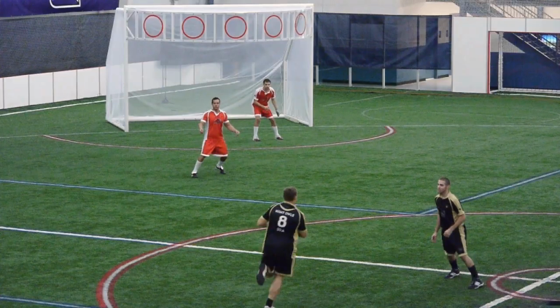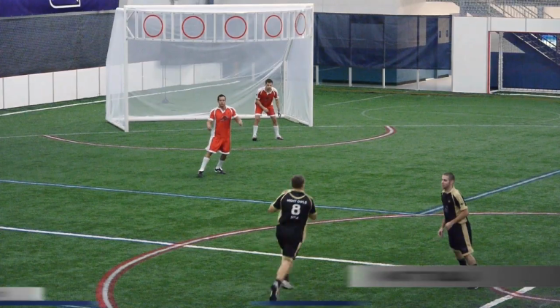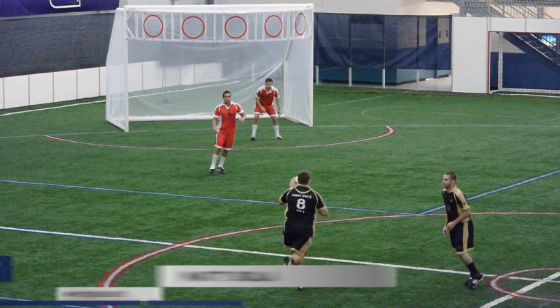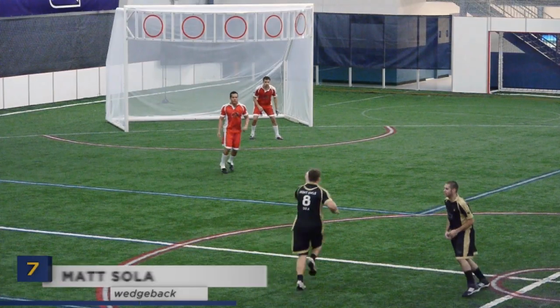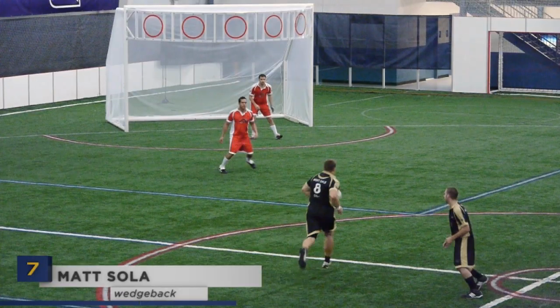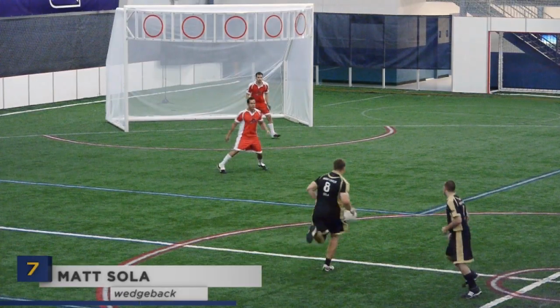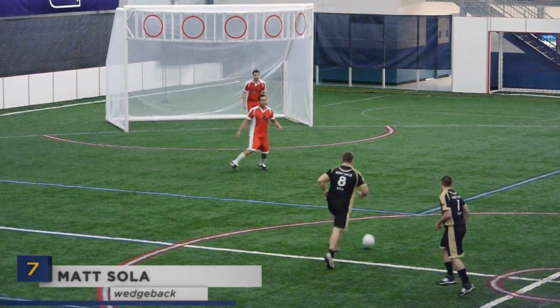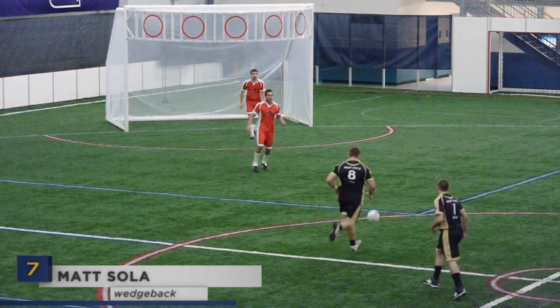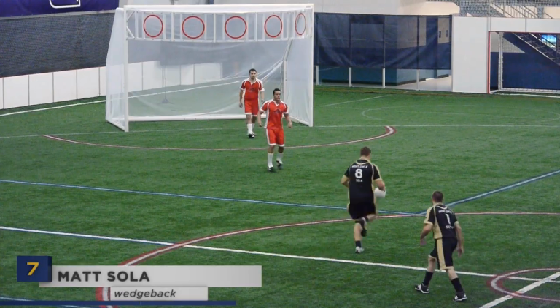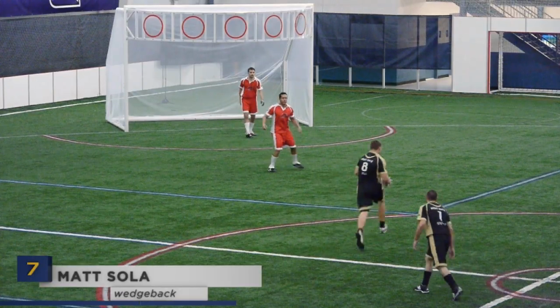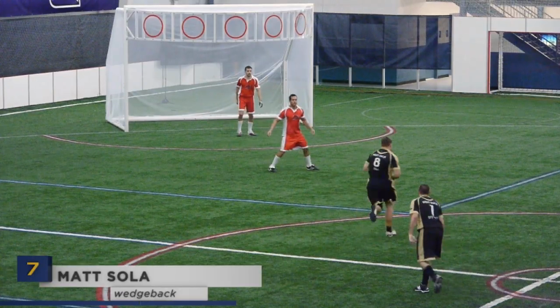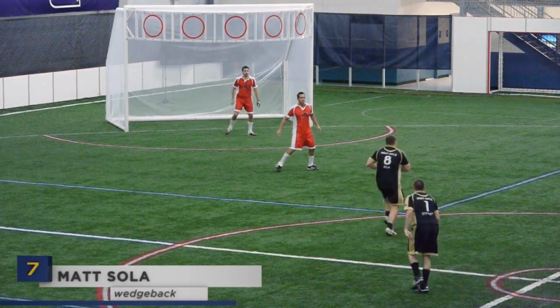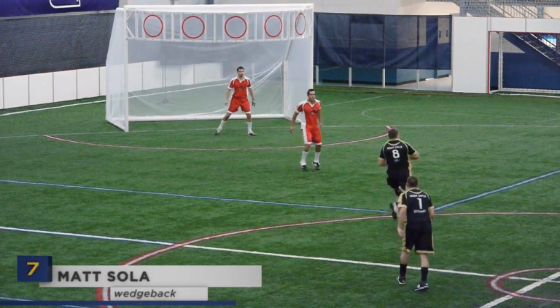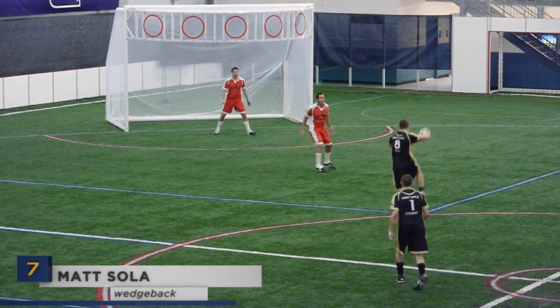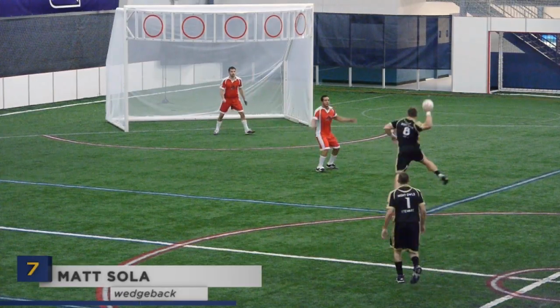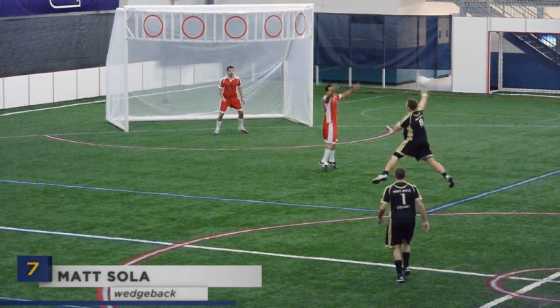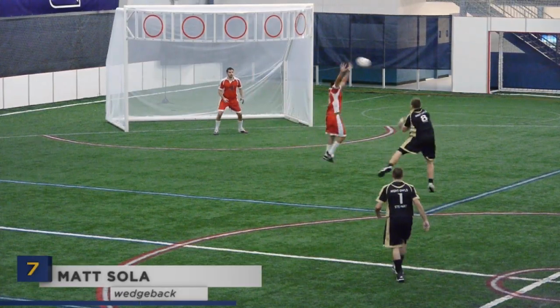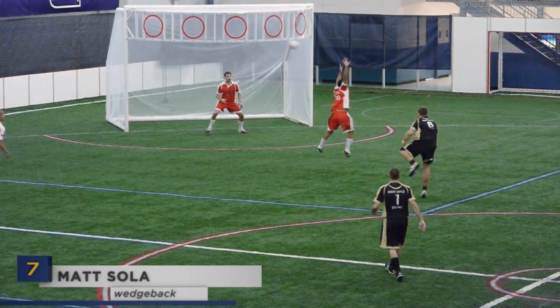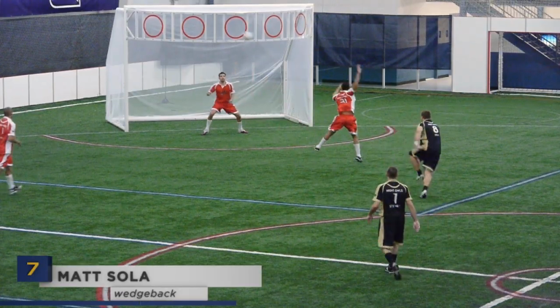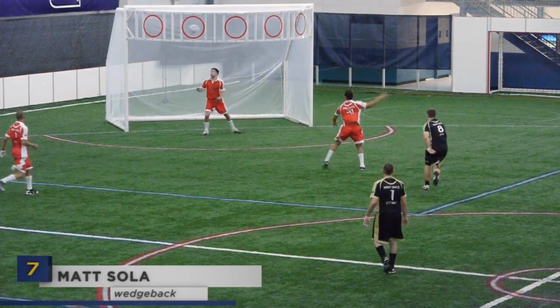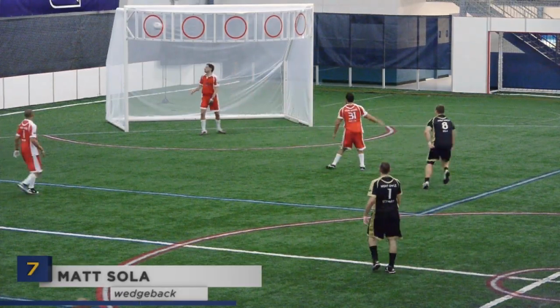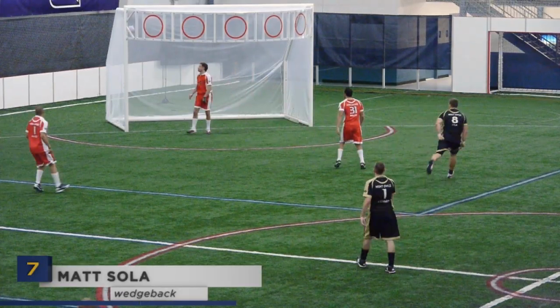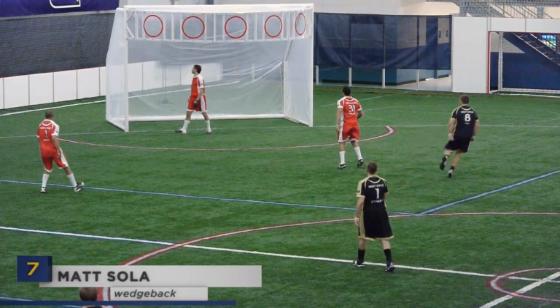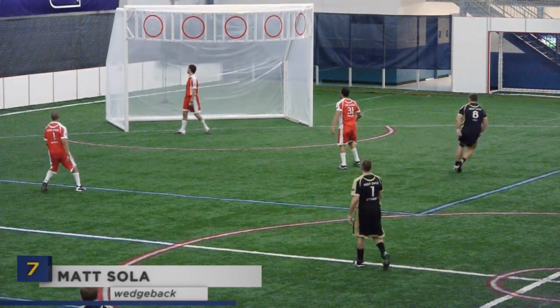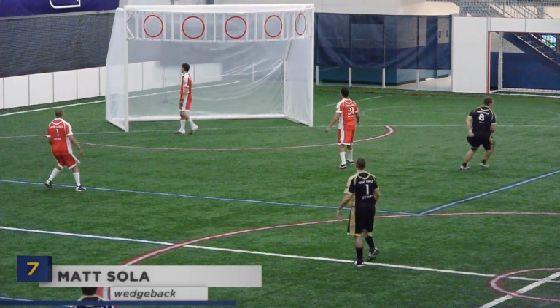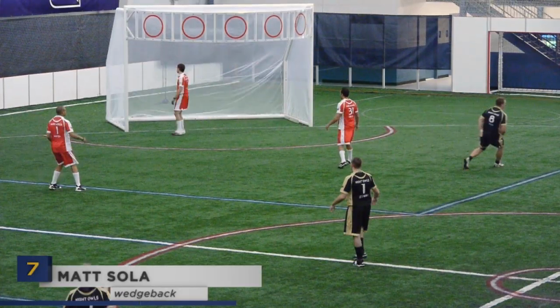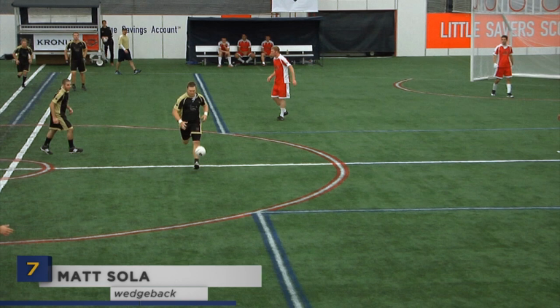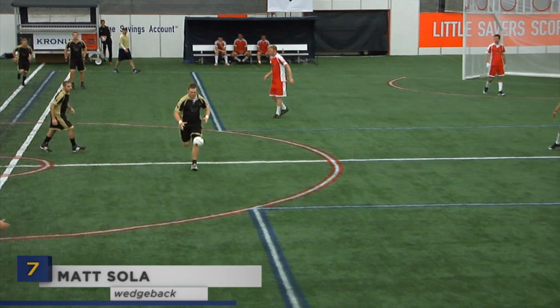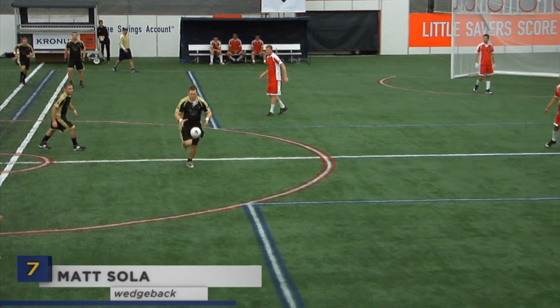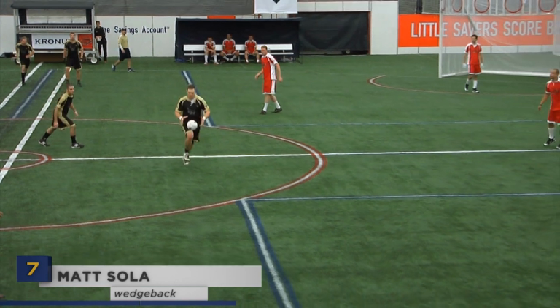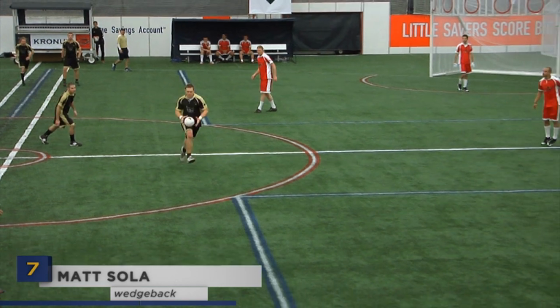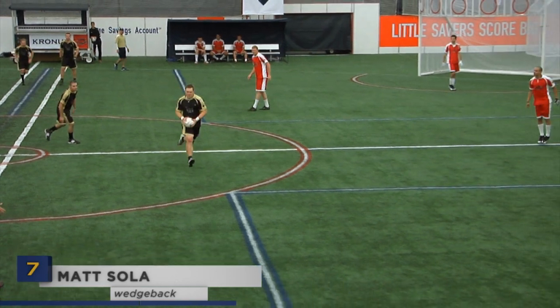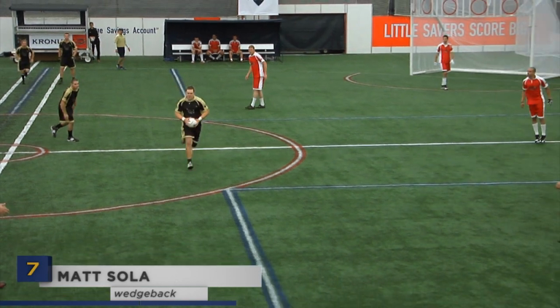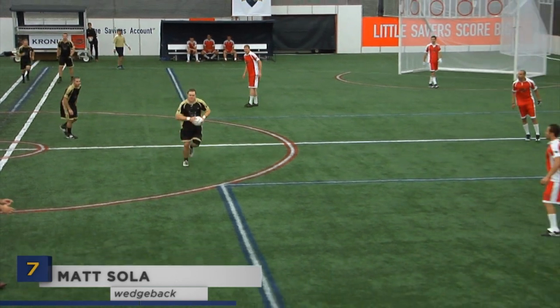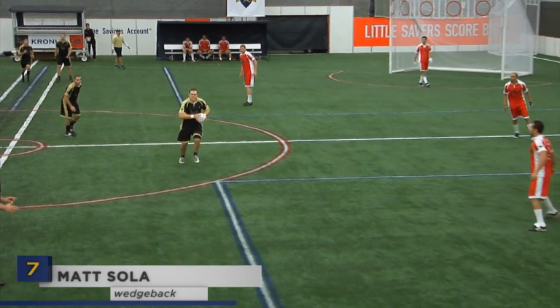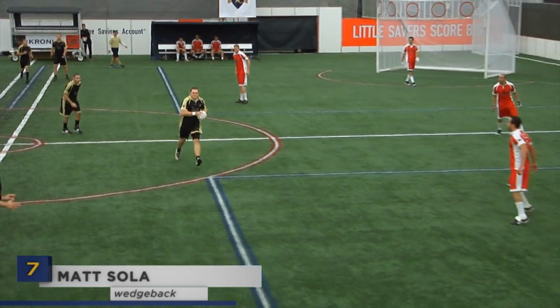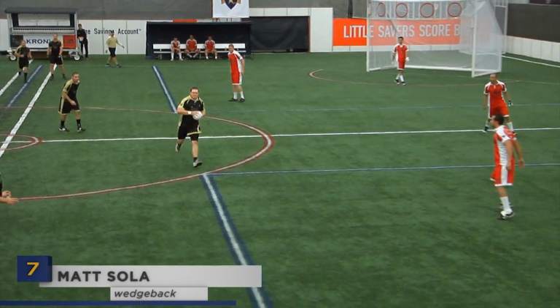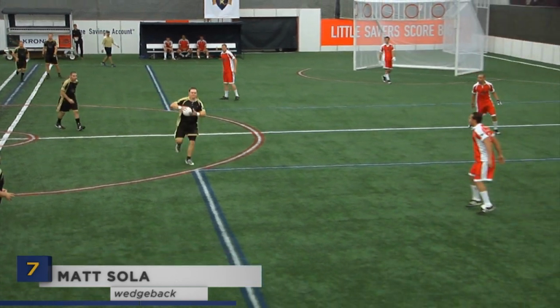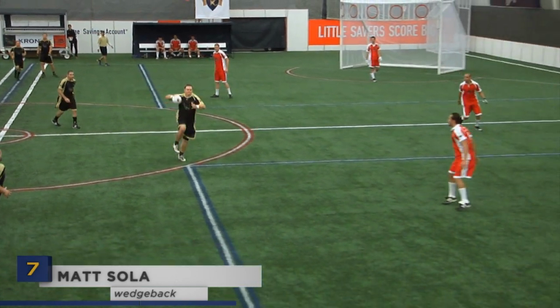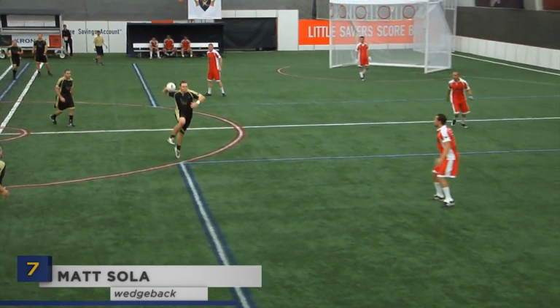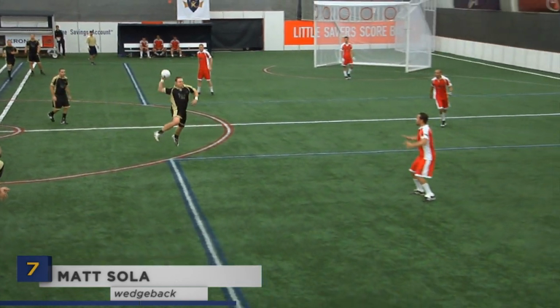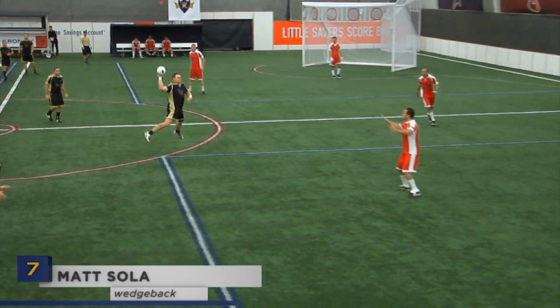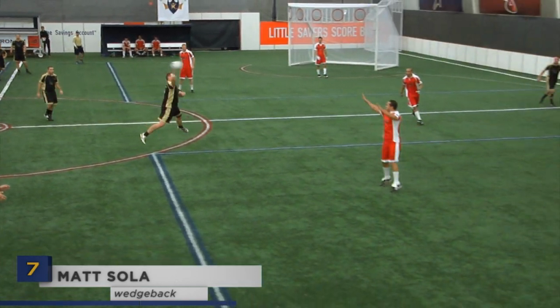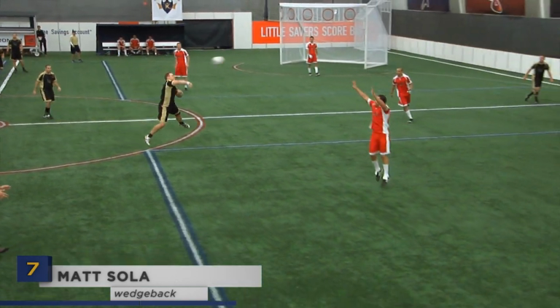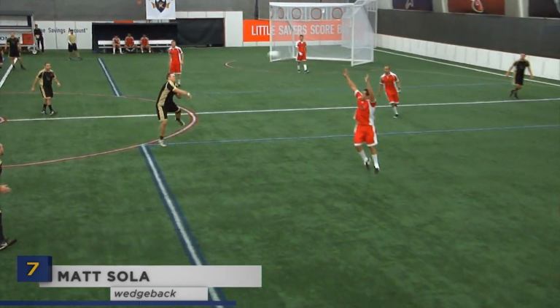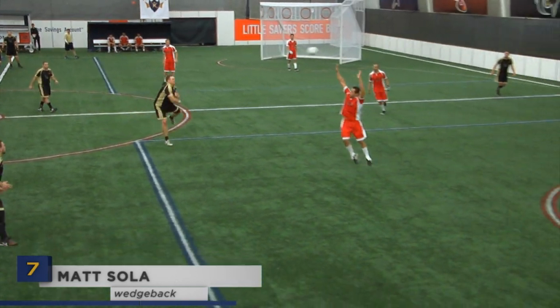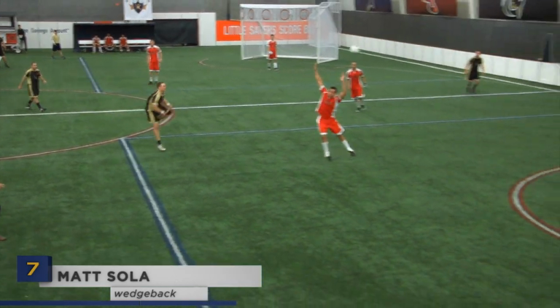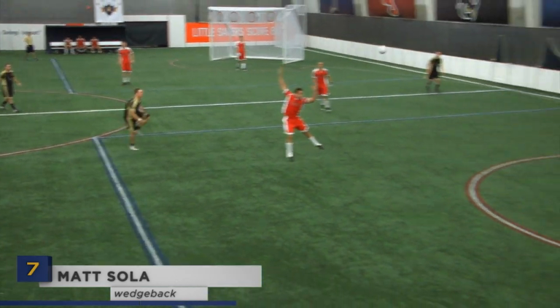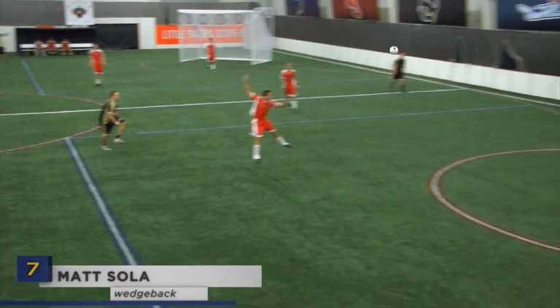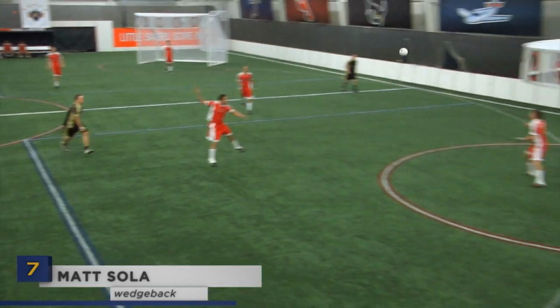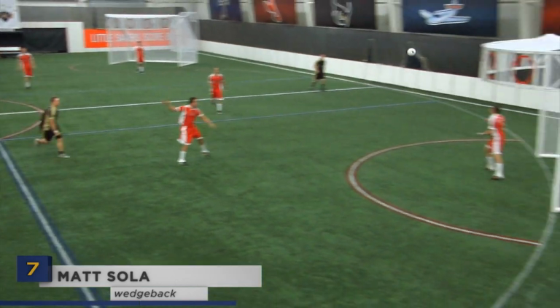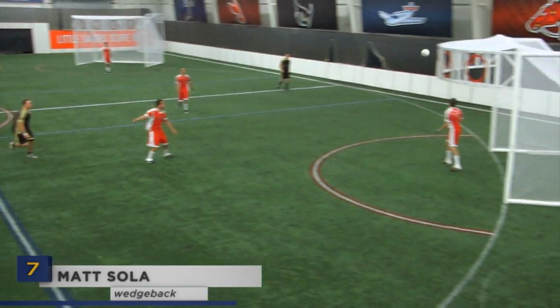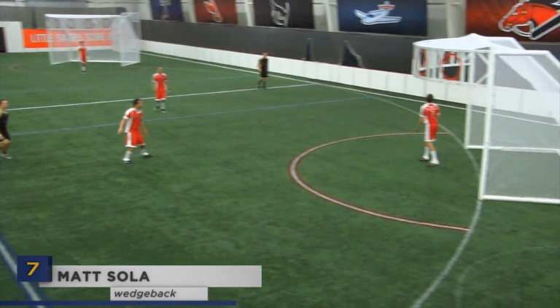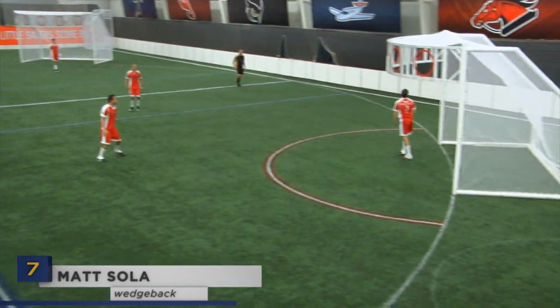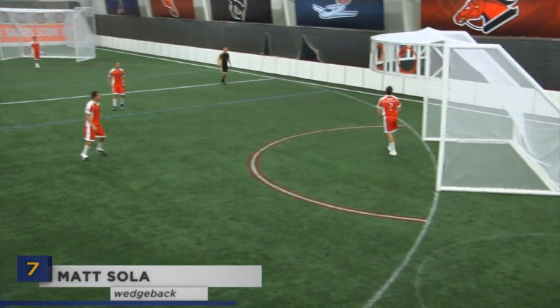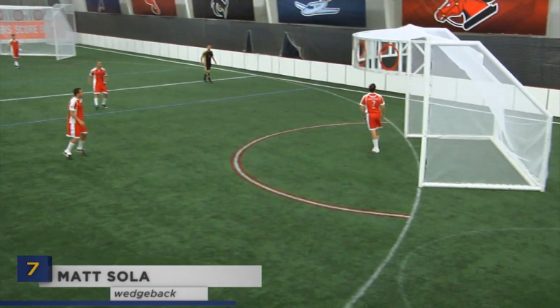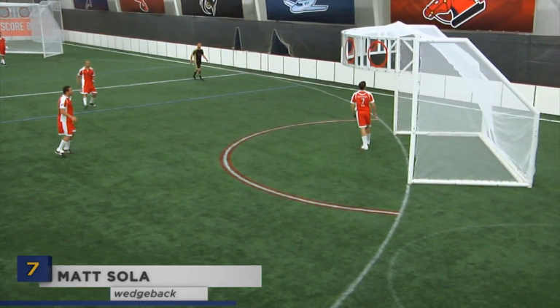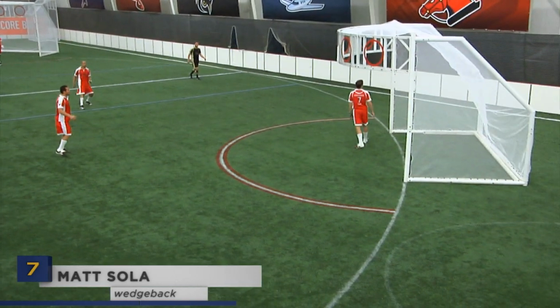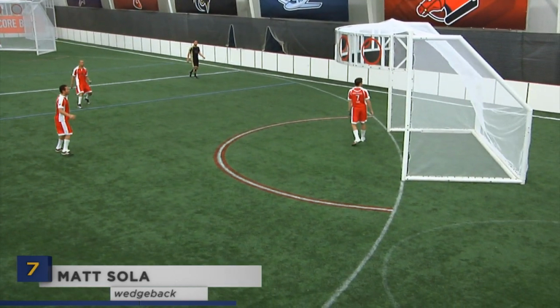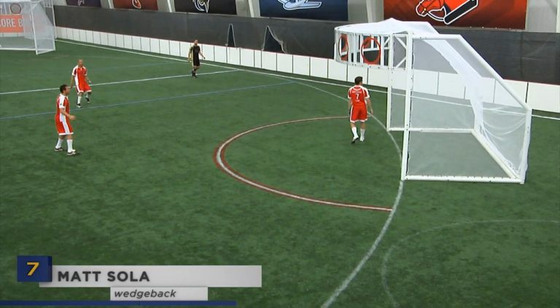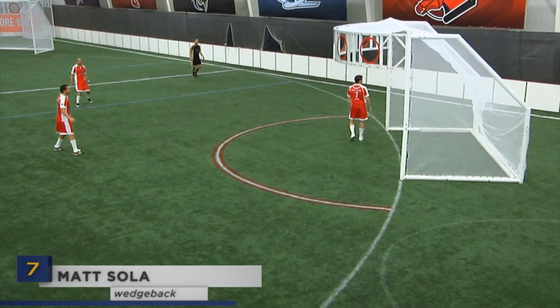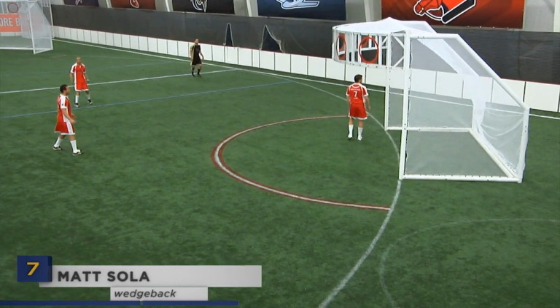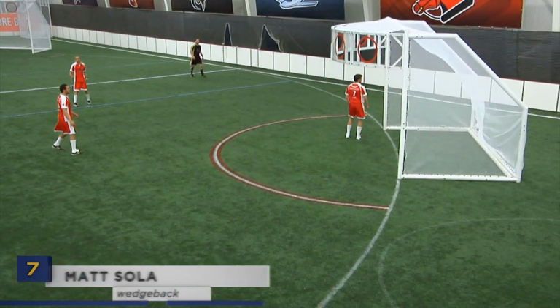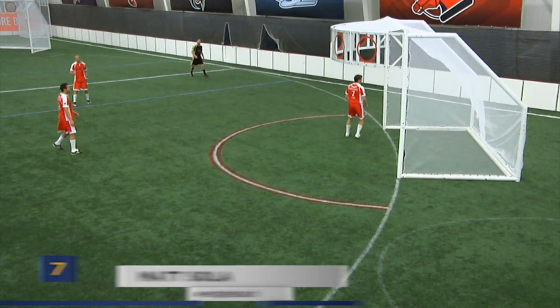Matt Soule has been hearing a lot of rookie of the year chatter as of late and continues to back it up. He's here at number seven connecting on a Kronum from the second ring.